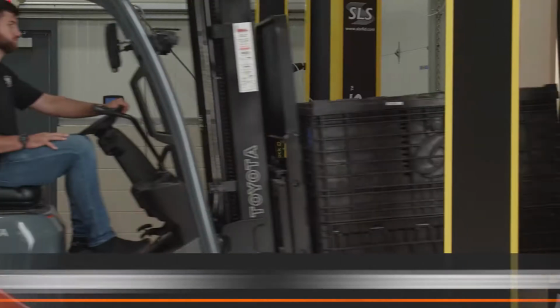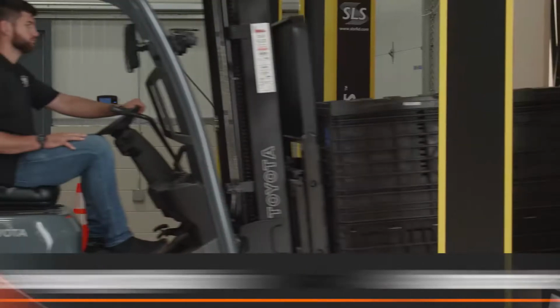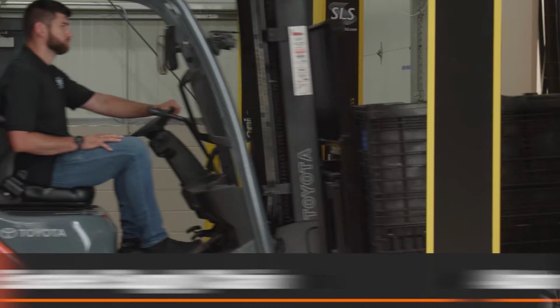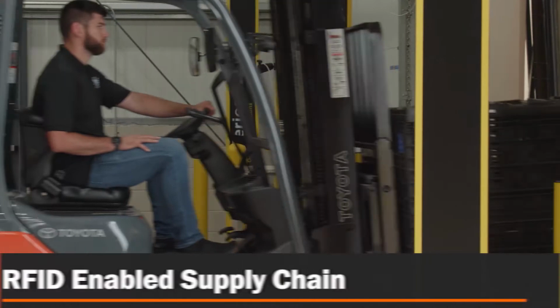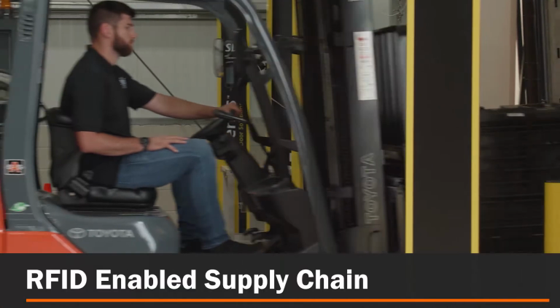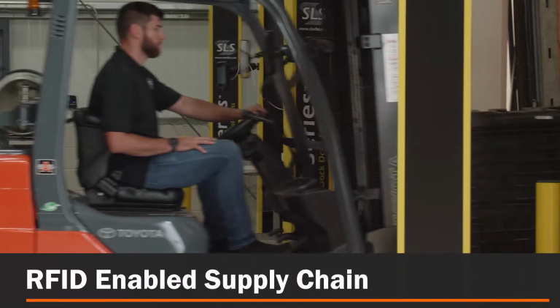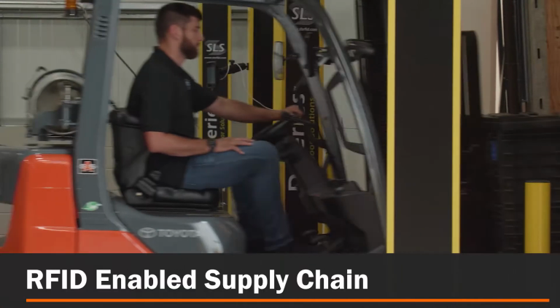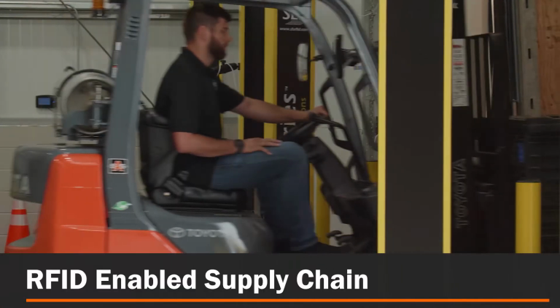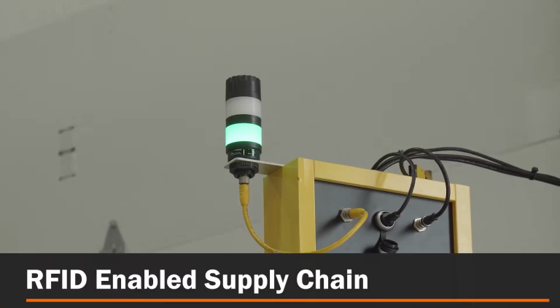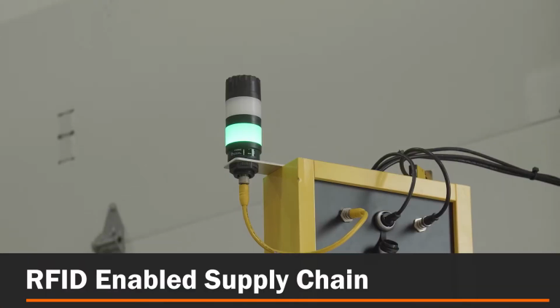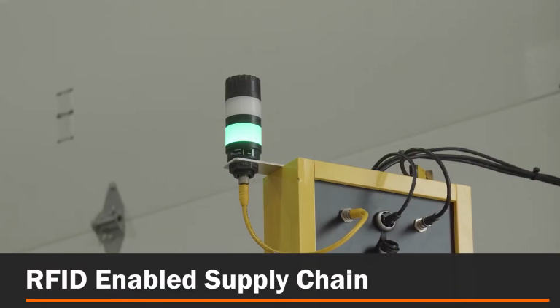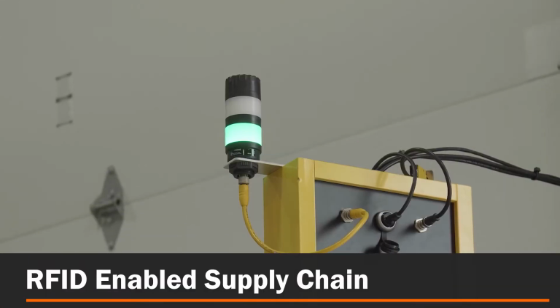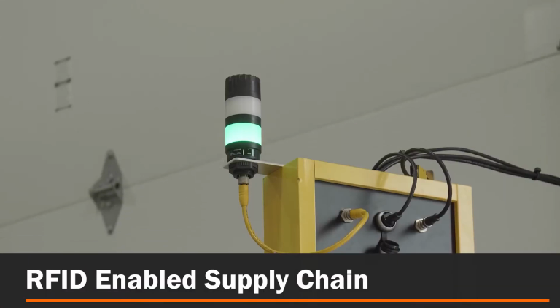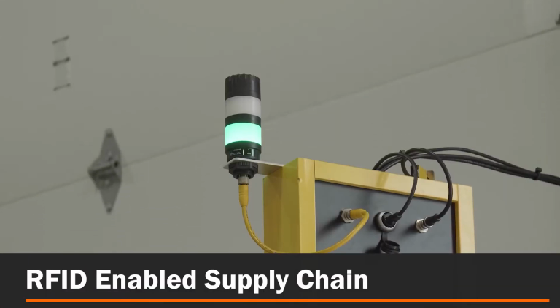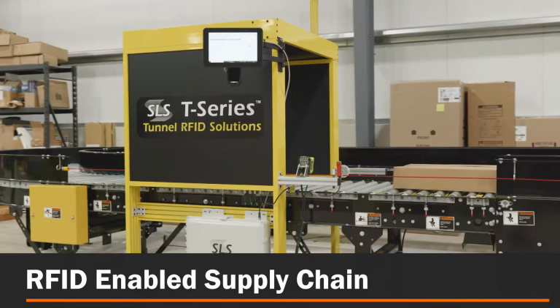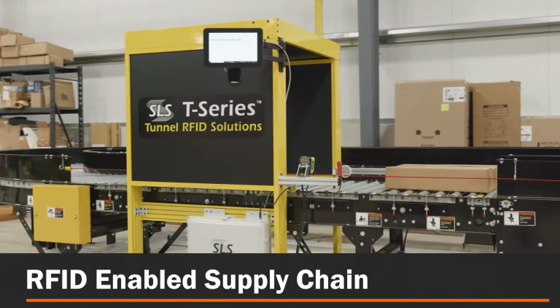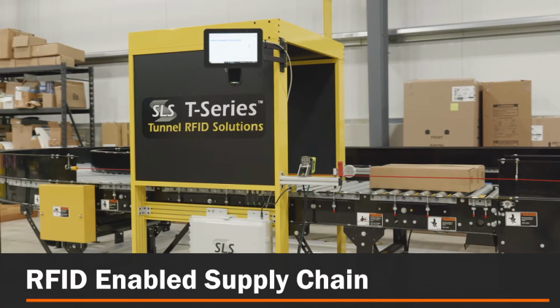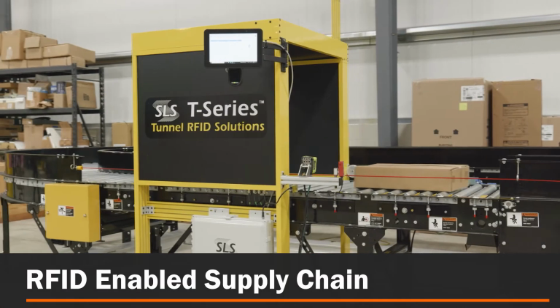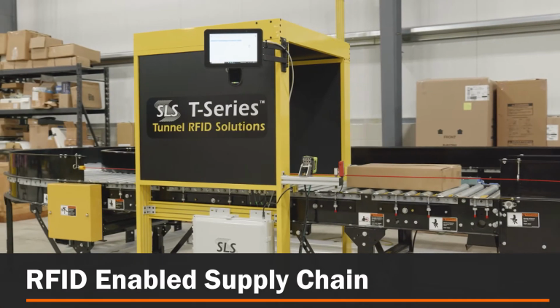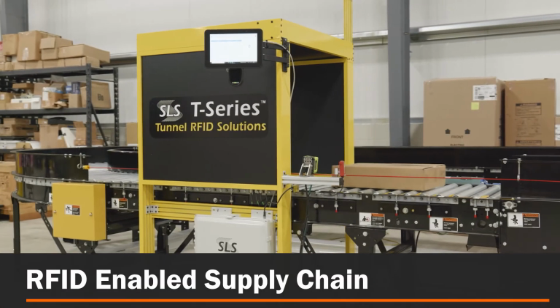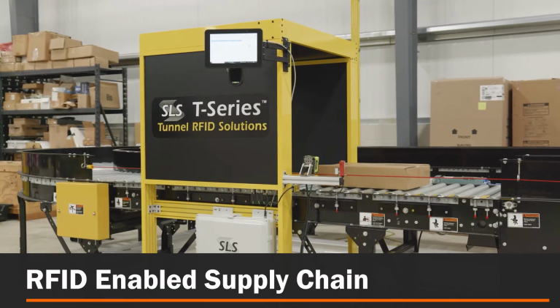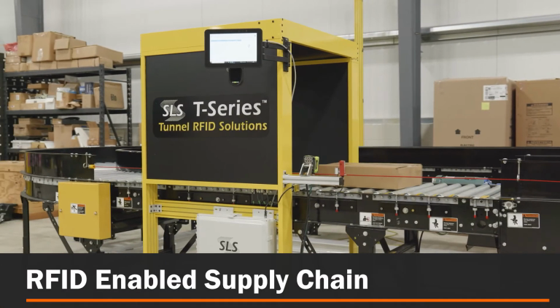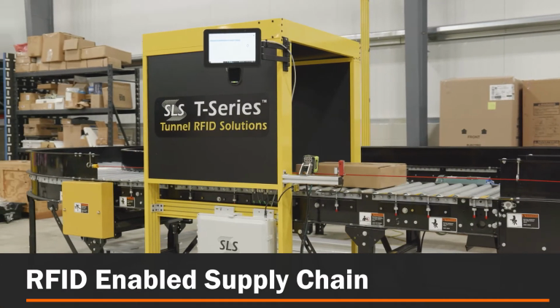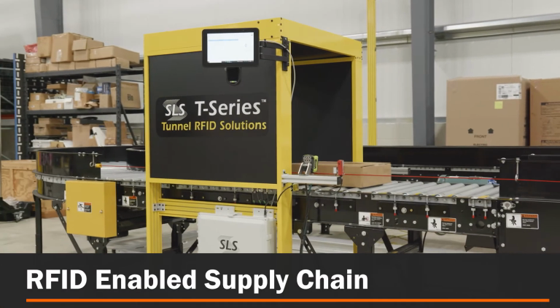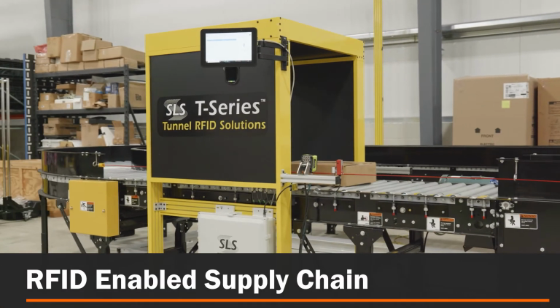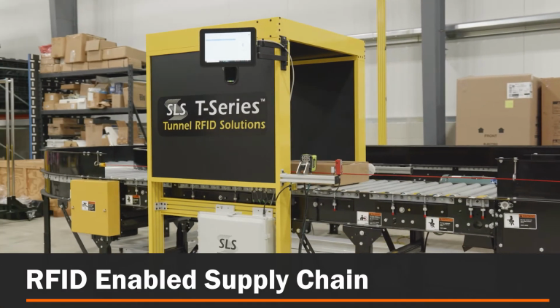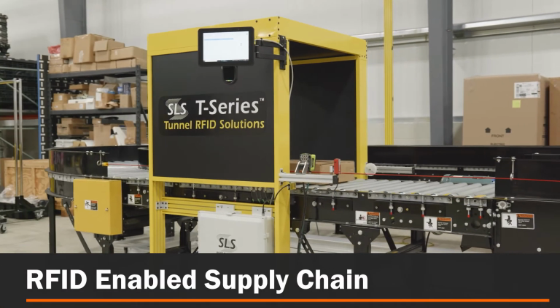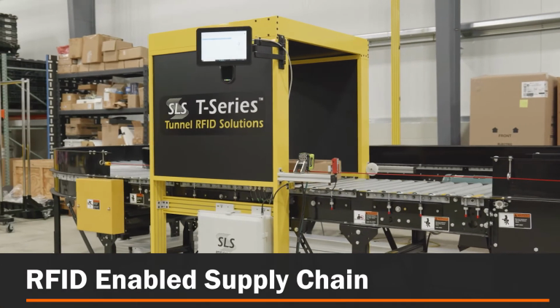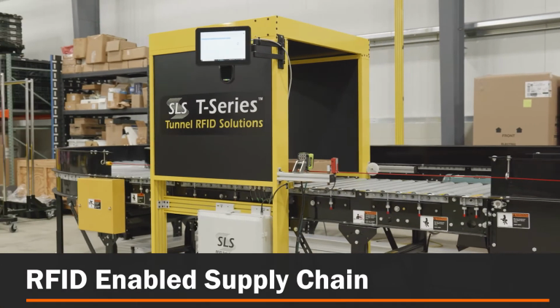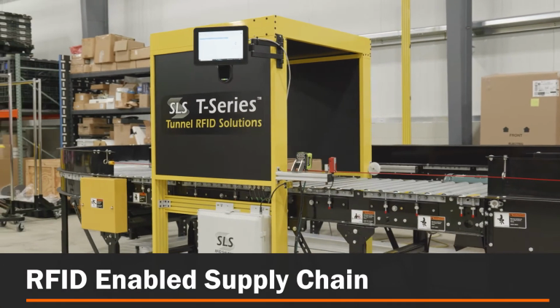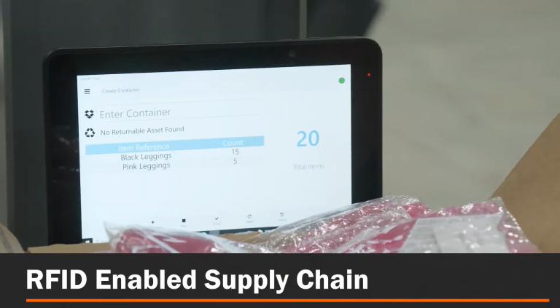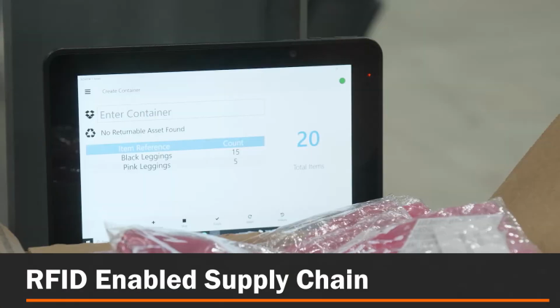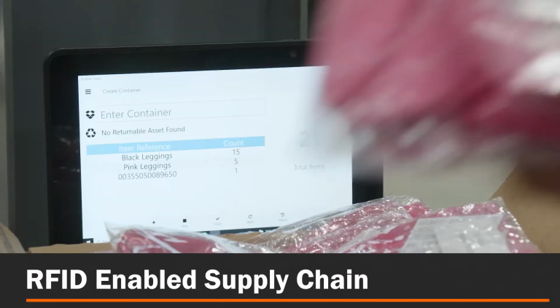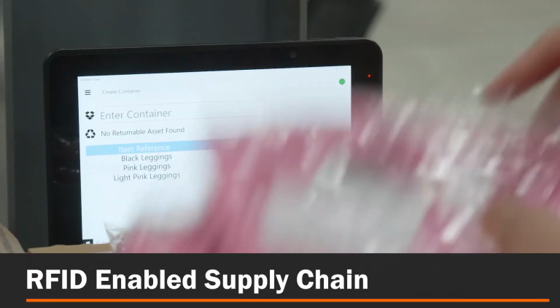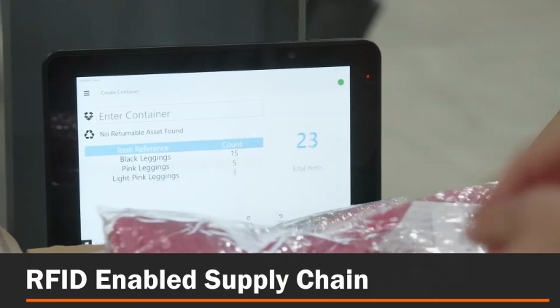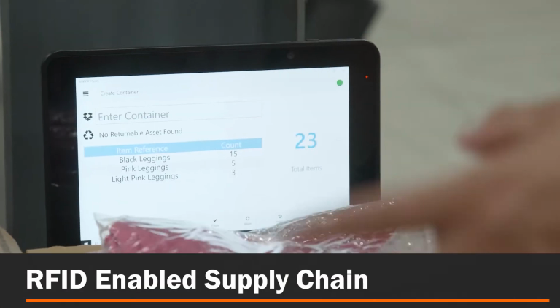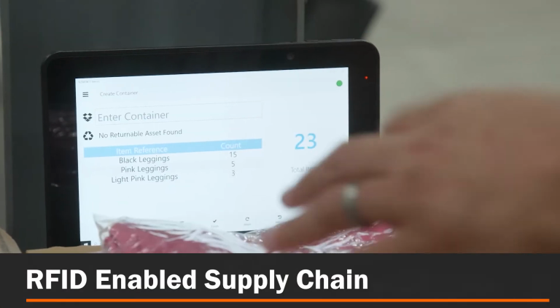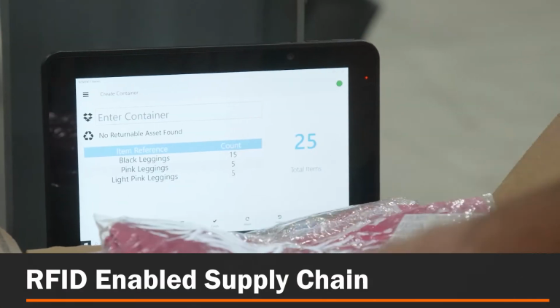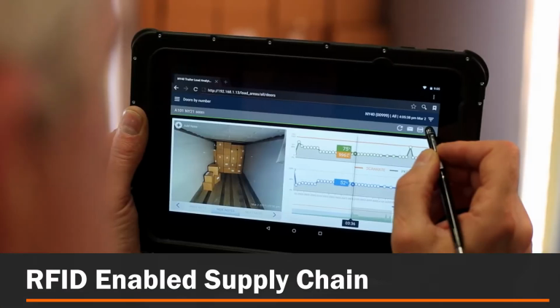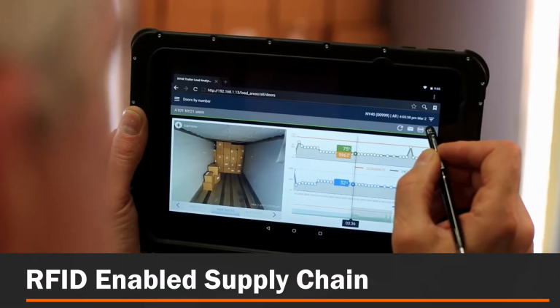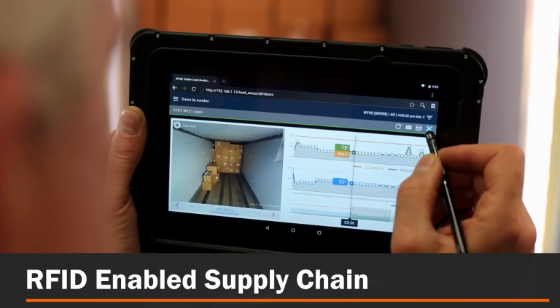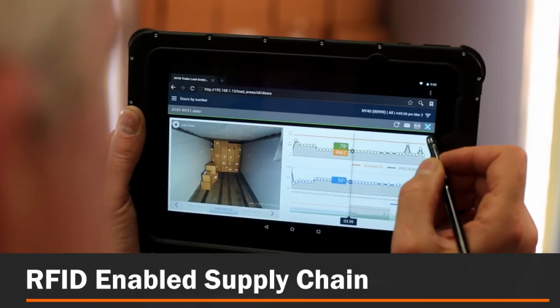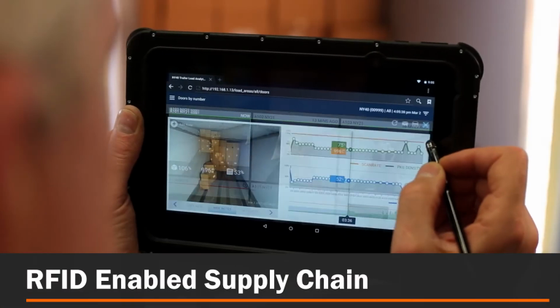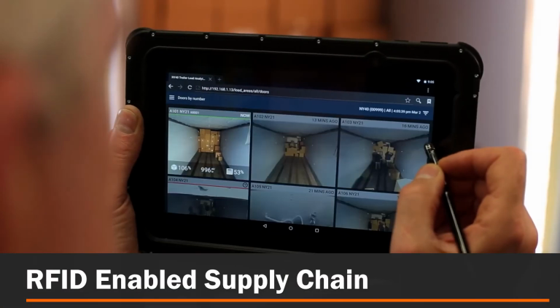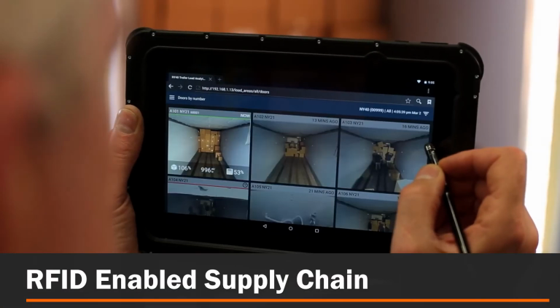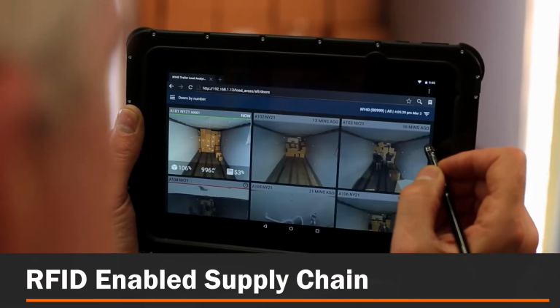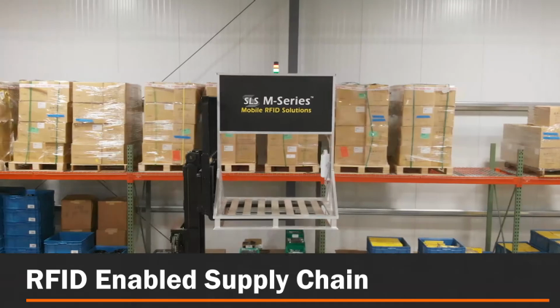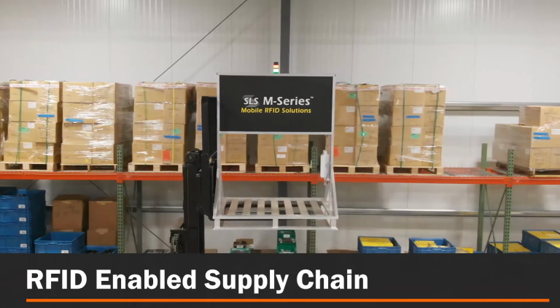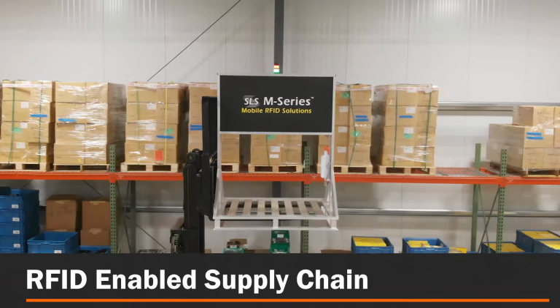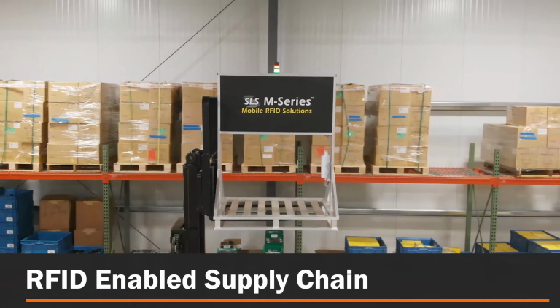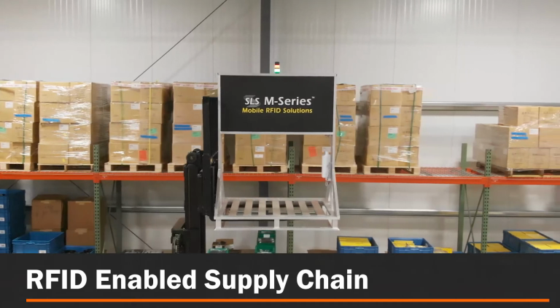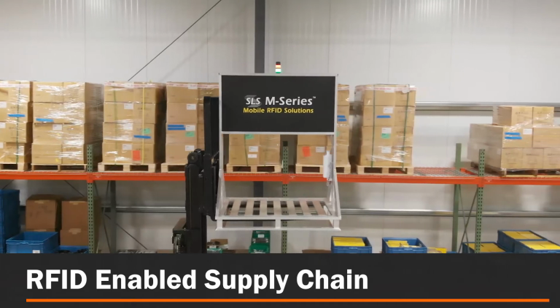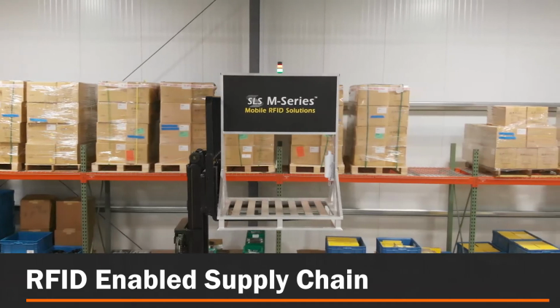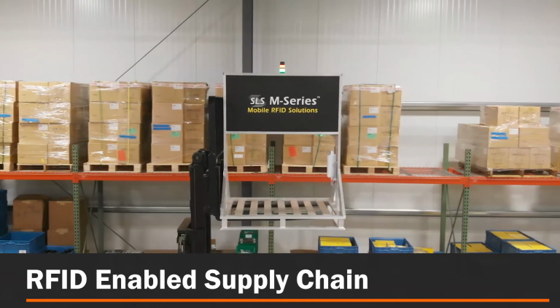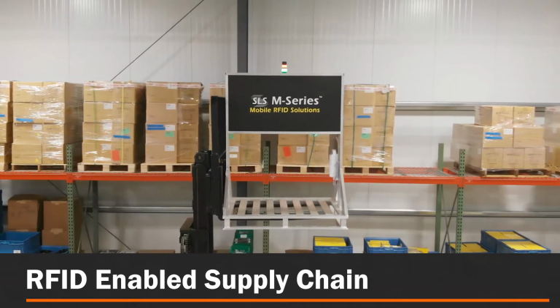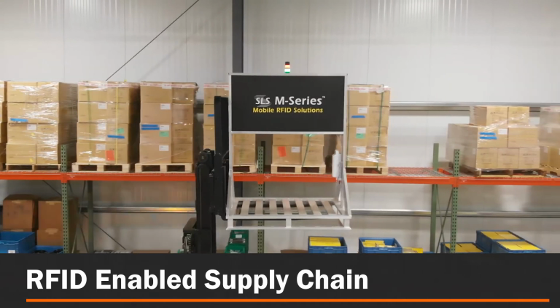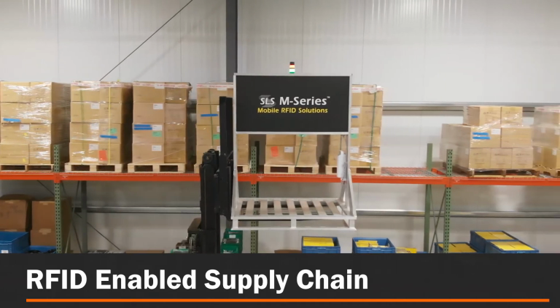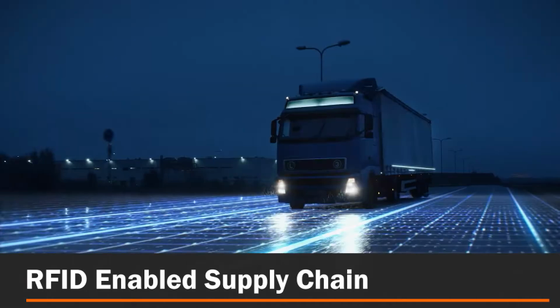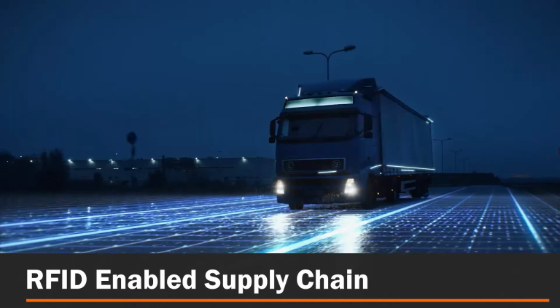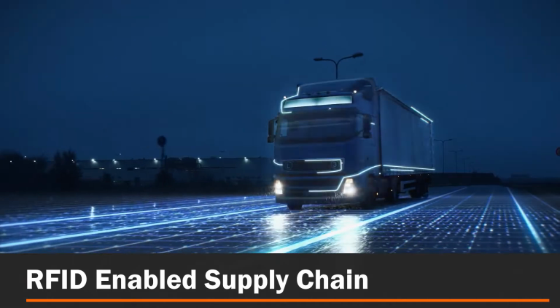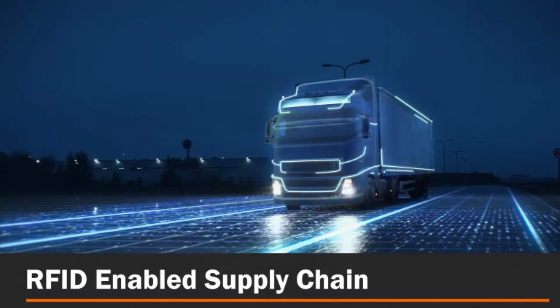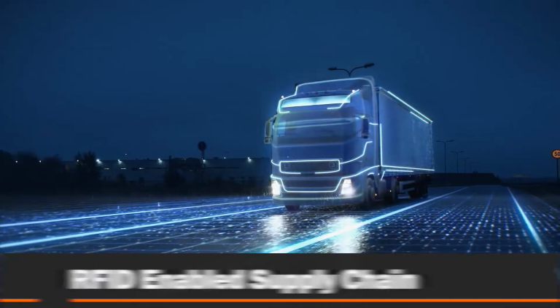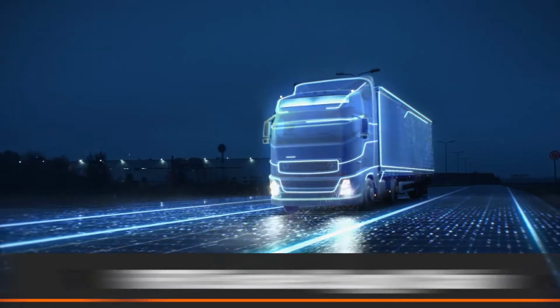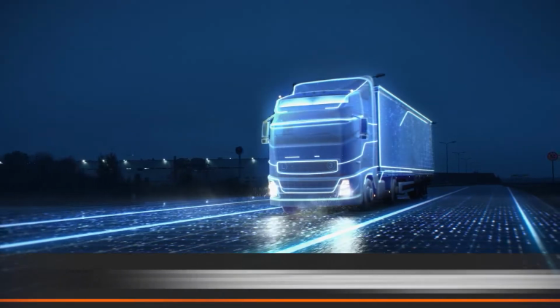RFID-enabled supply chain: speed up product delivery and gain real-time visibility at the item, box, or pallet level.